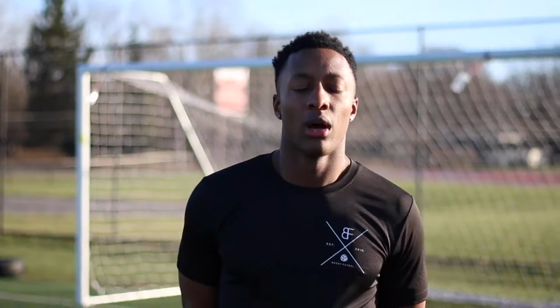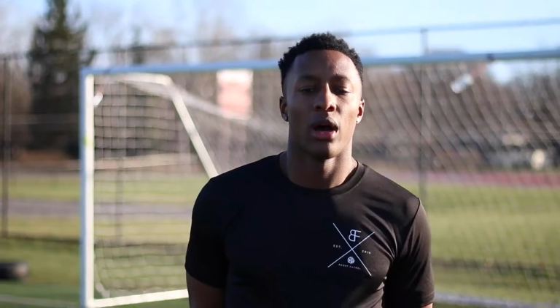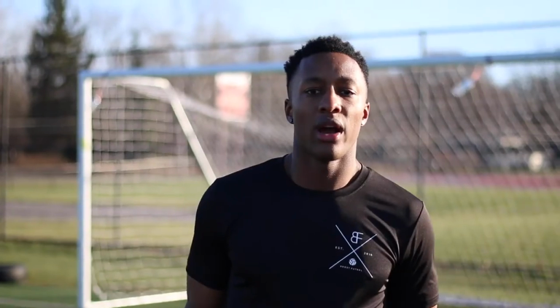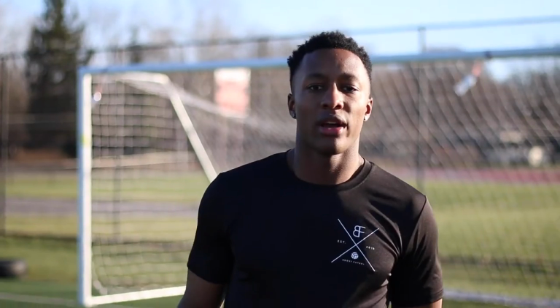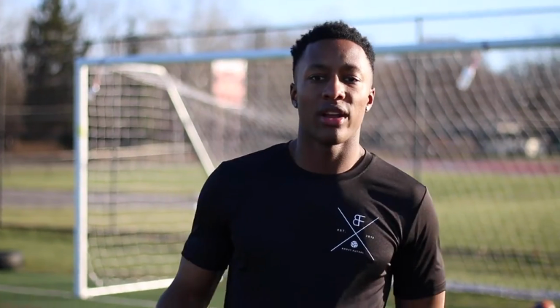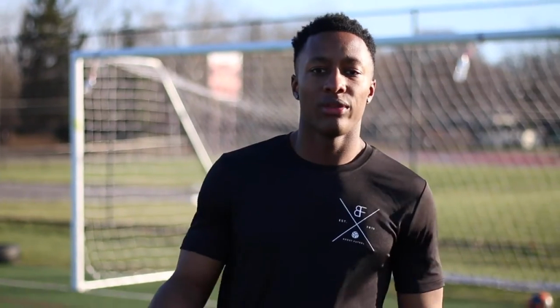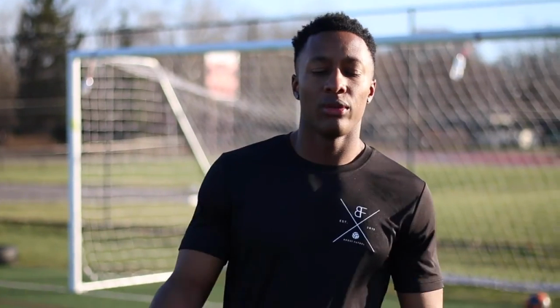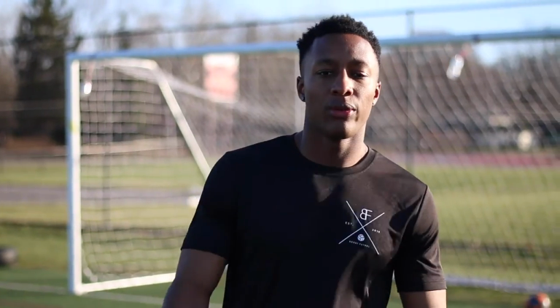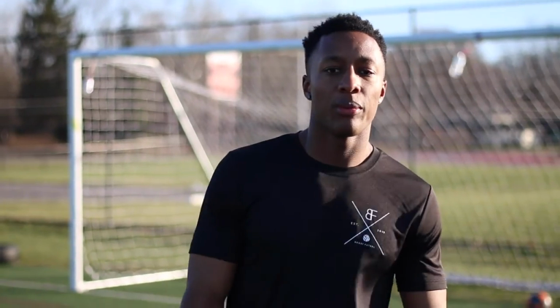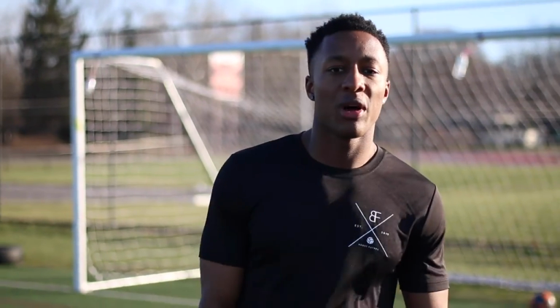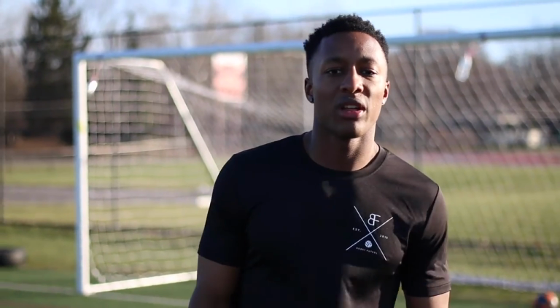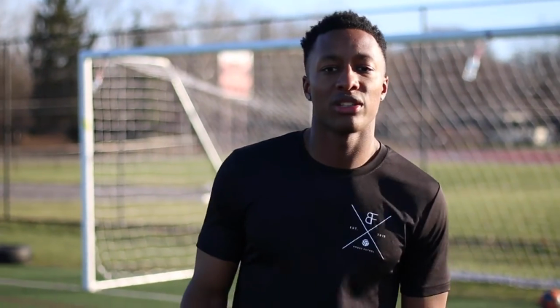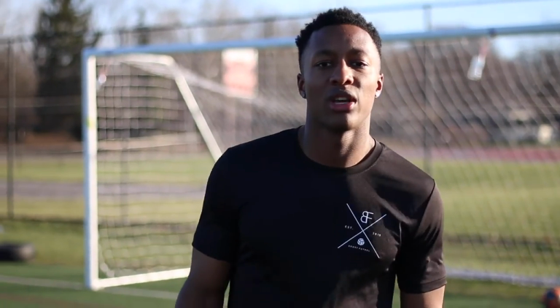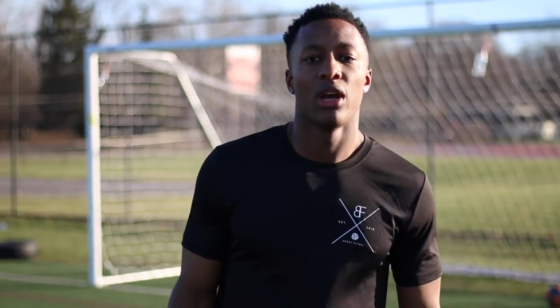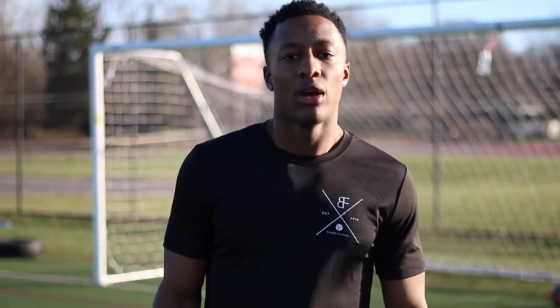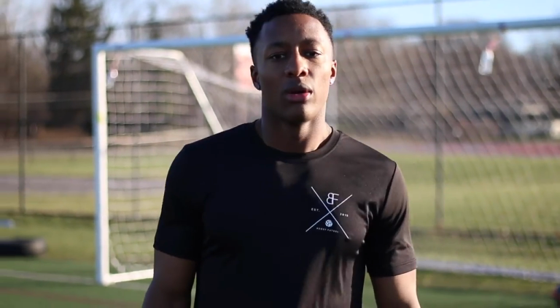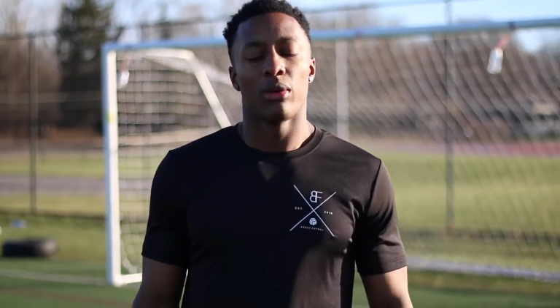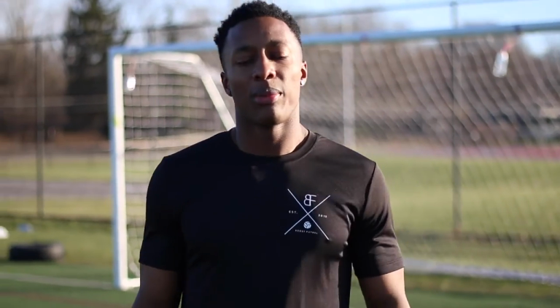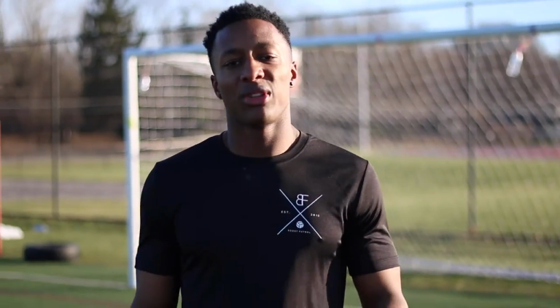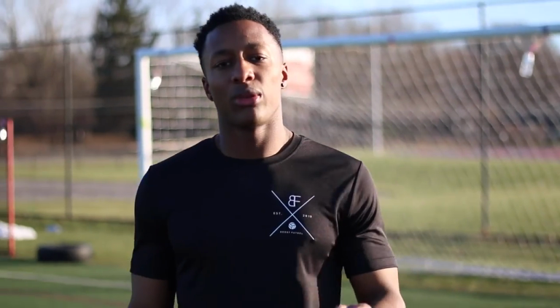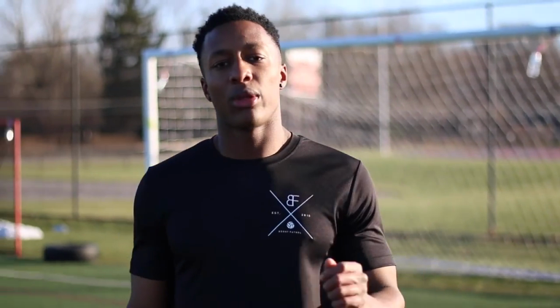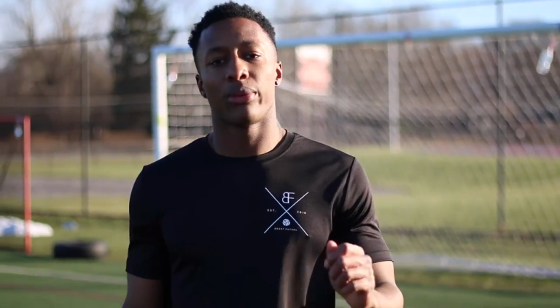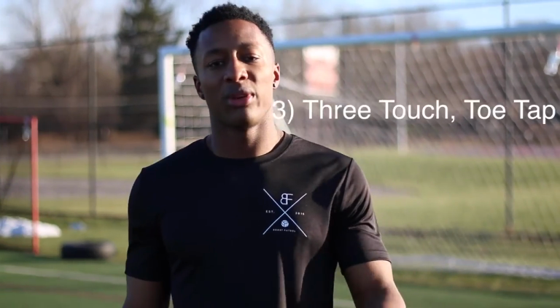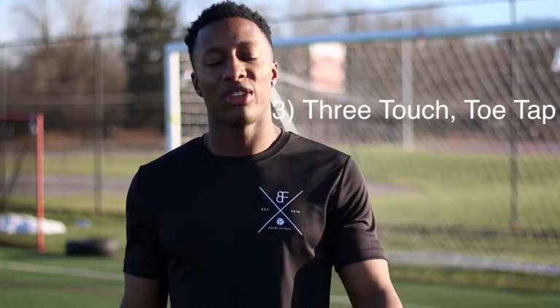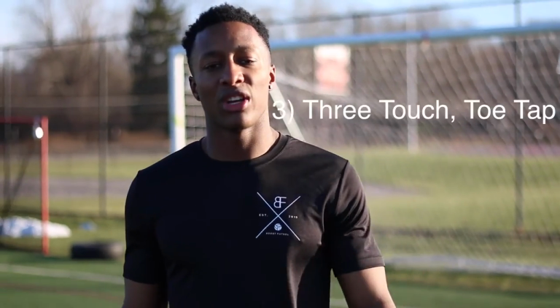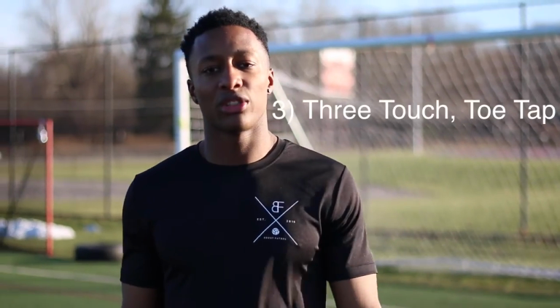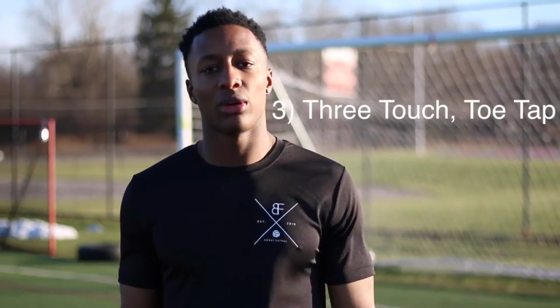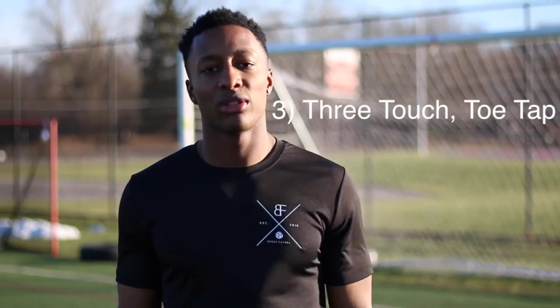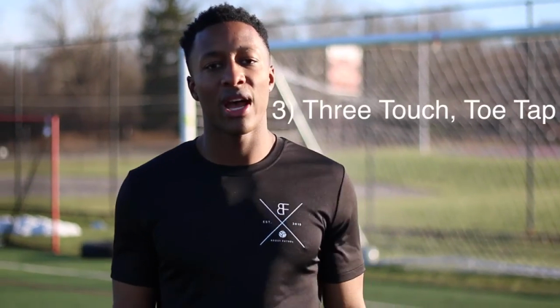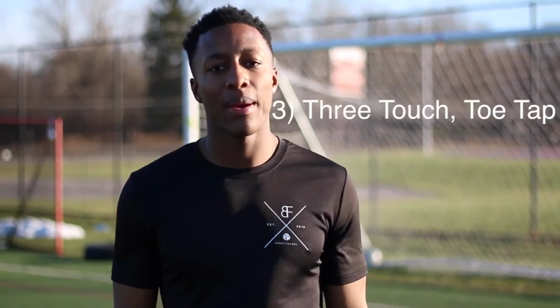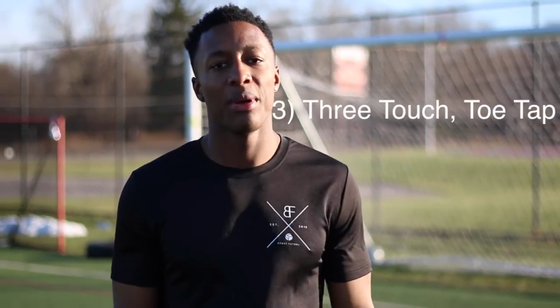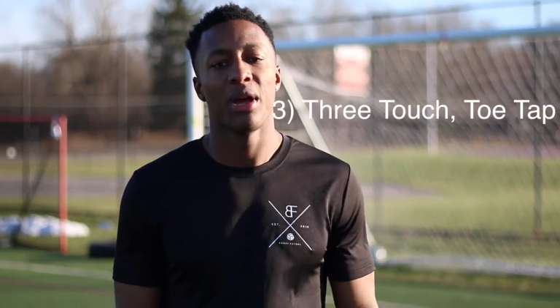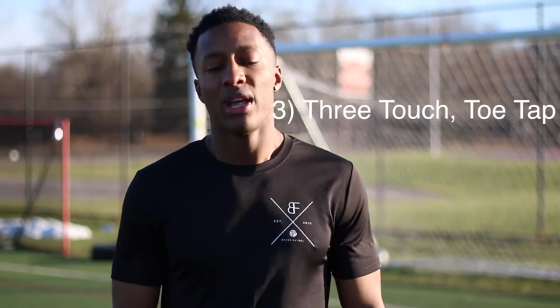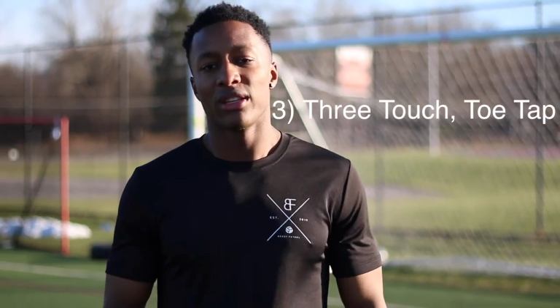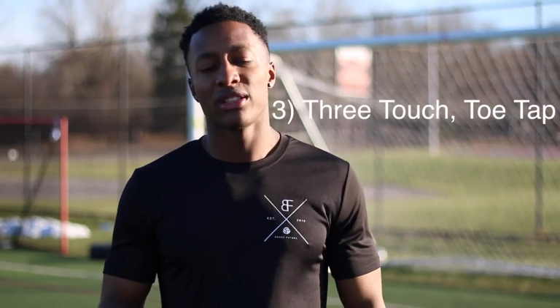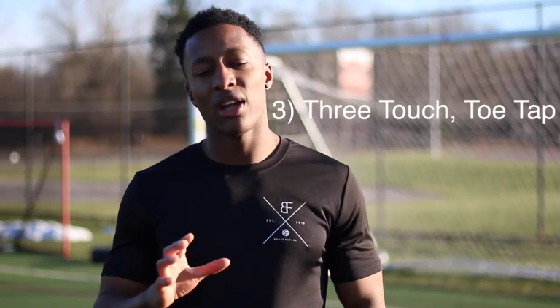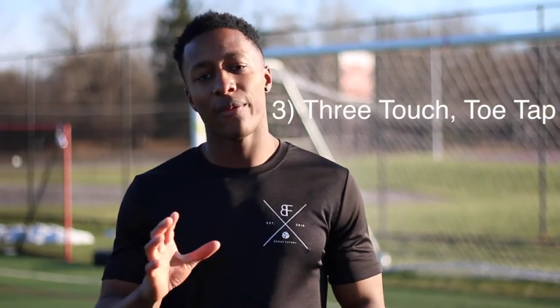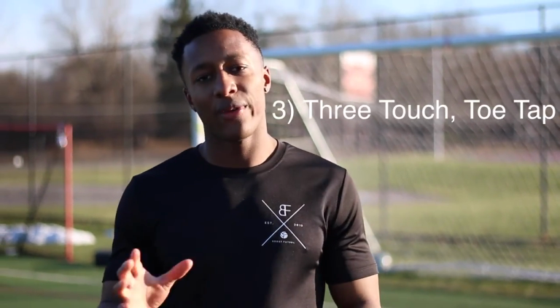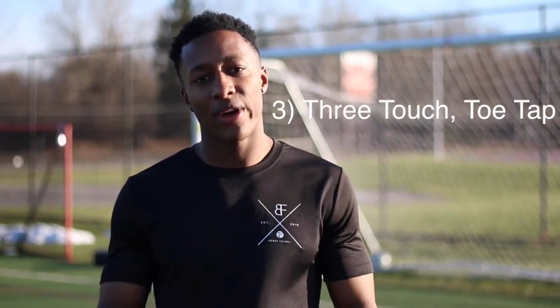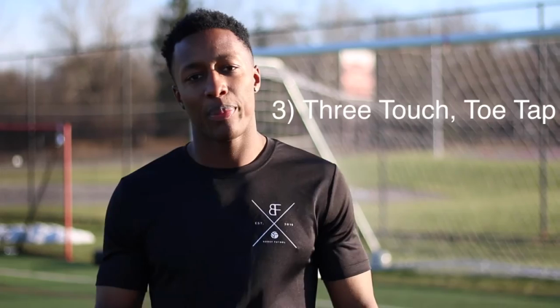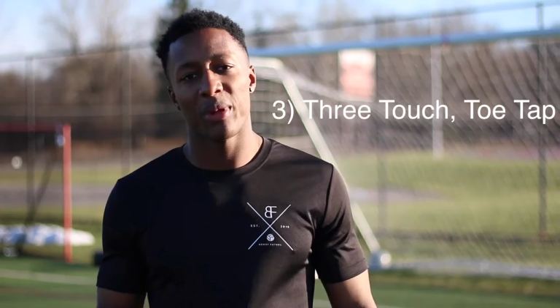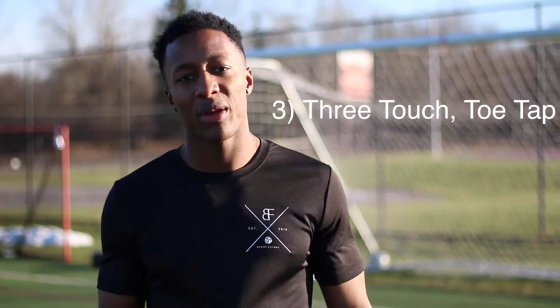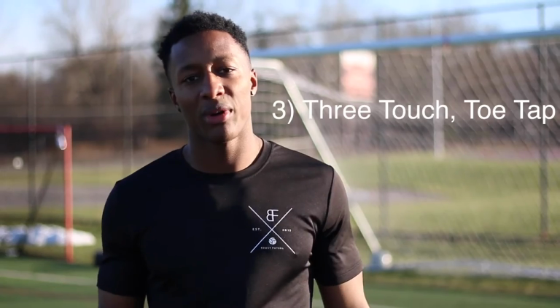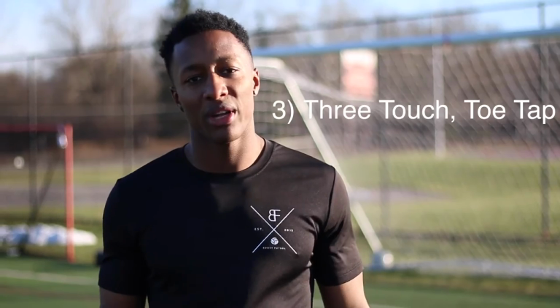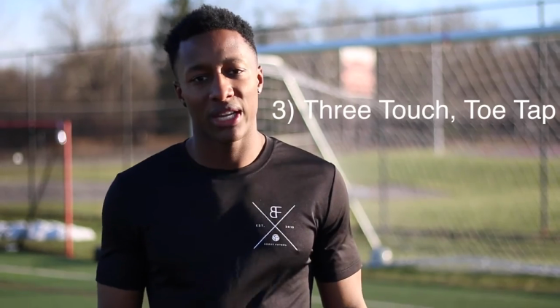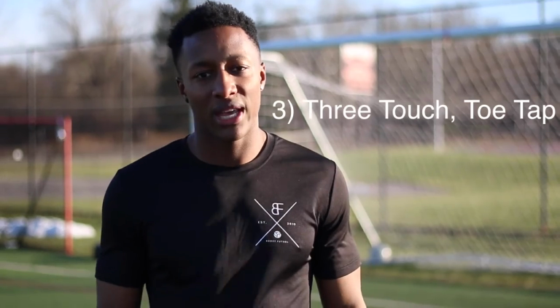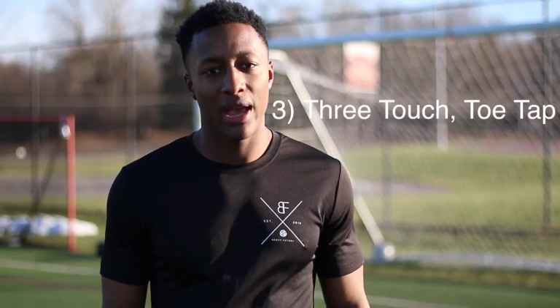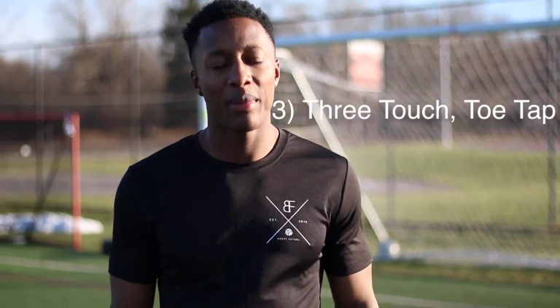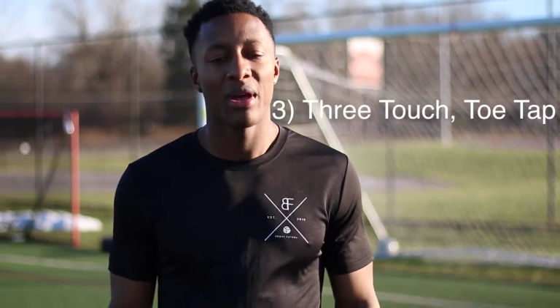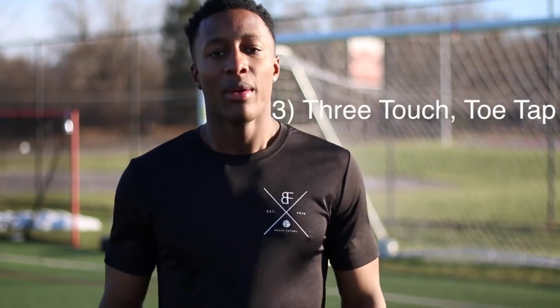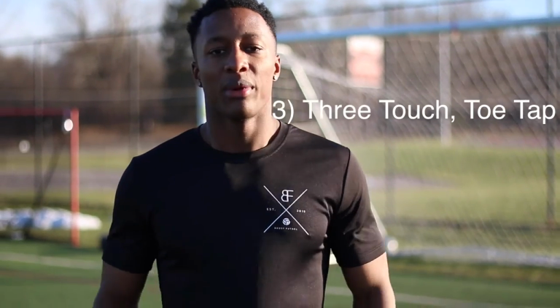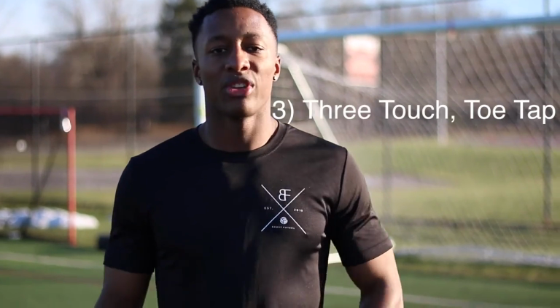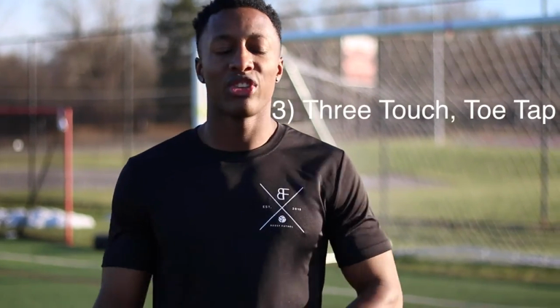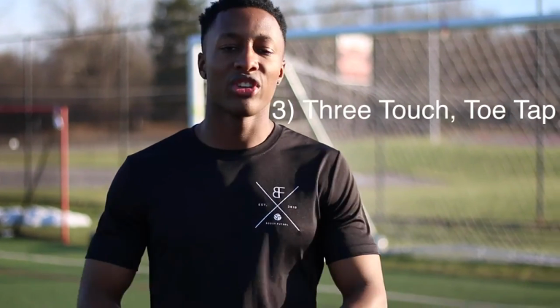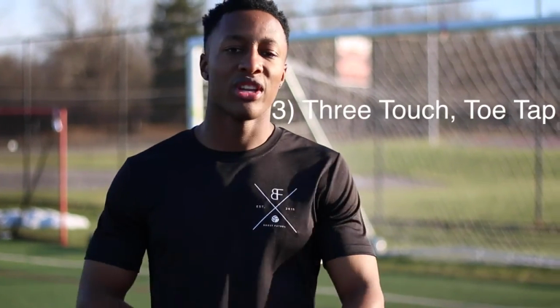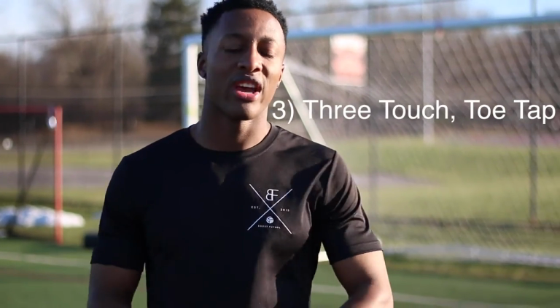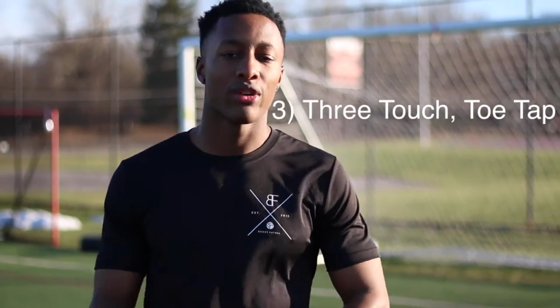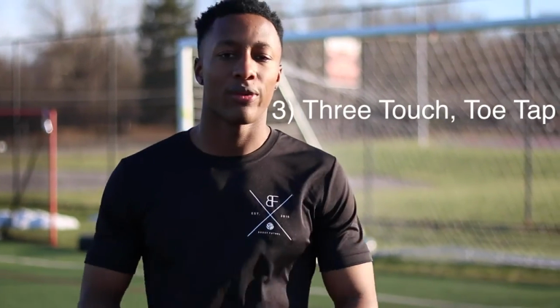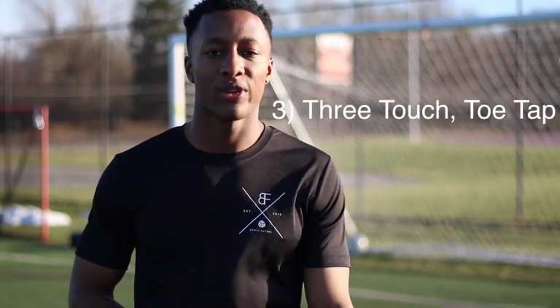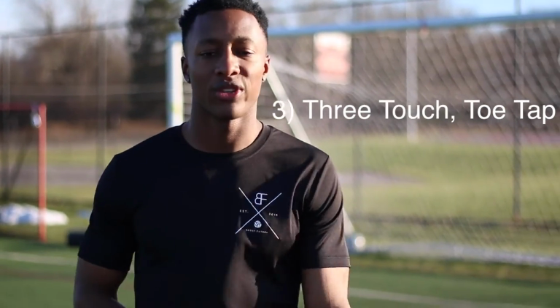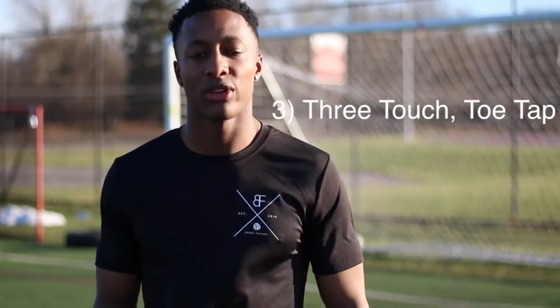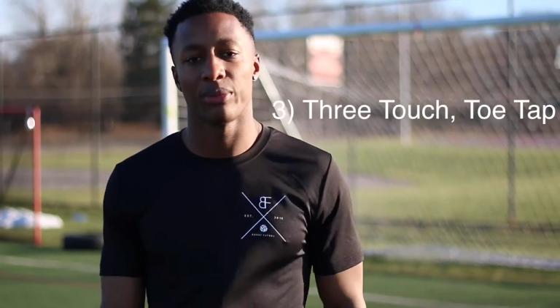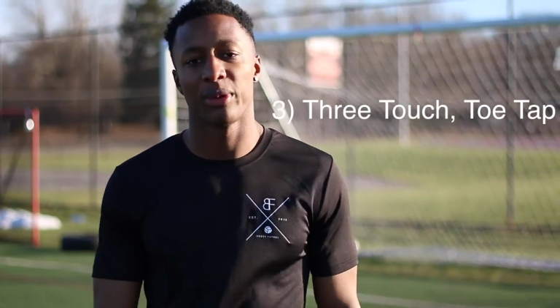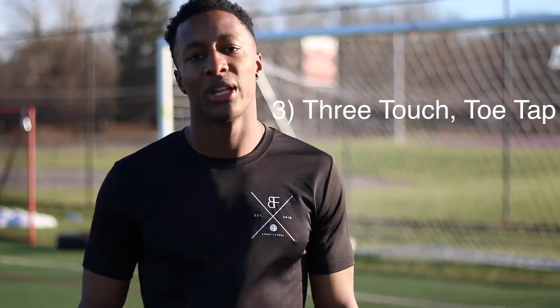Alright, good afternoon footballers. We're about to do a three-touch toe tap. This is not very applicable in a game, but it's just to enhance our foot skills a bit.